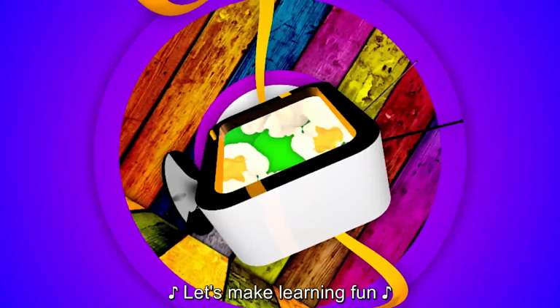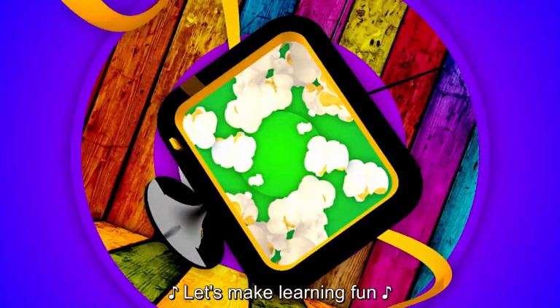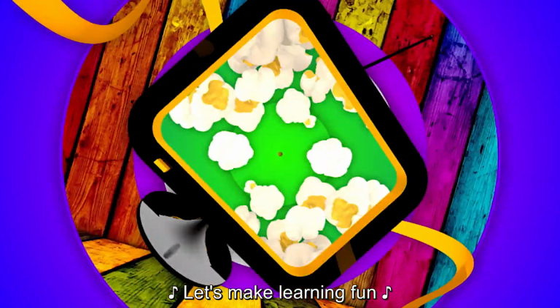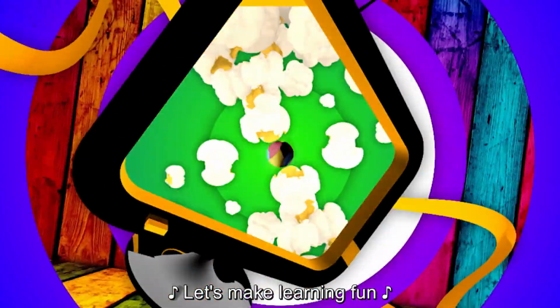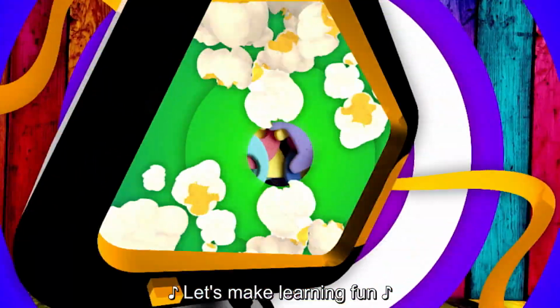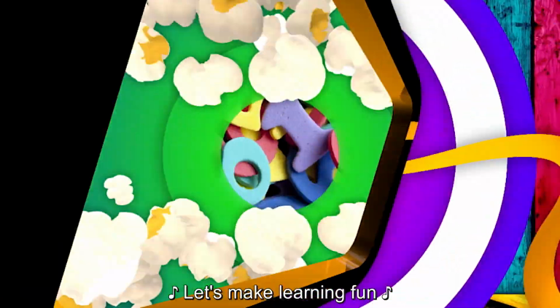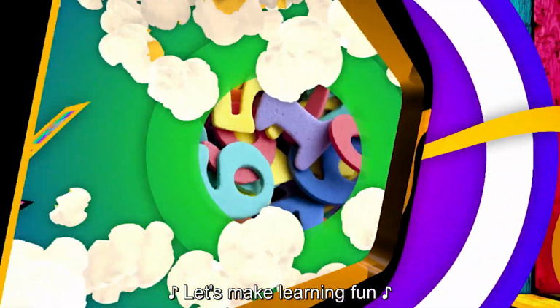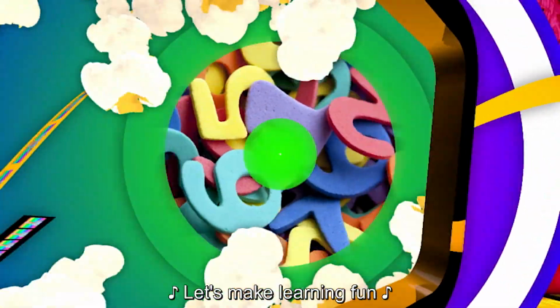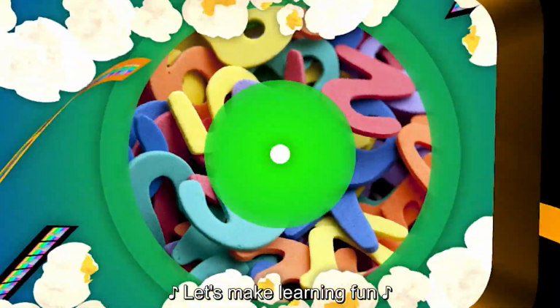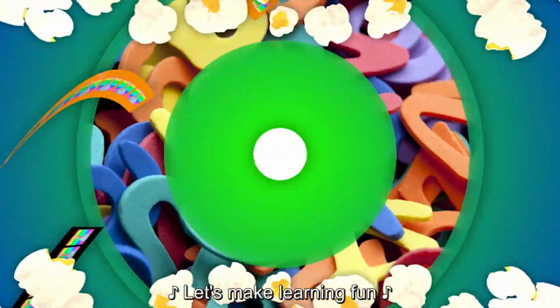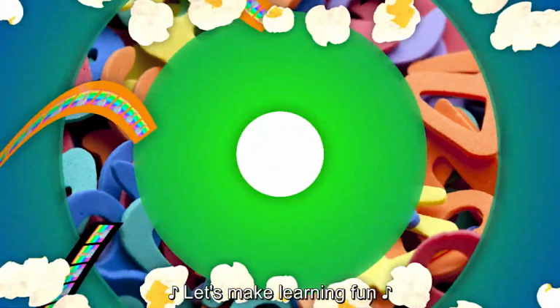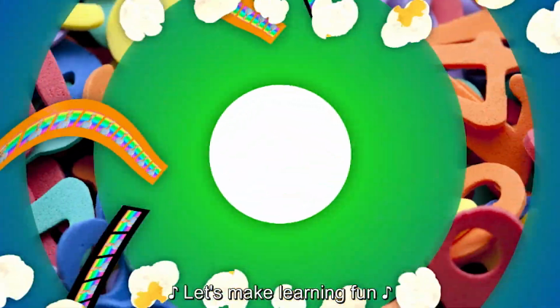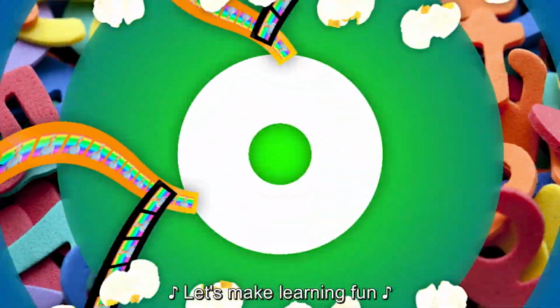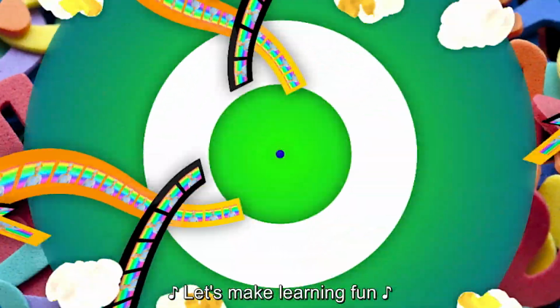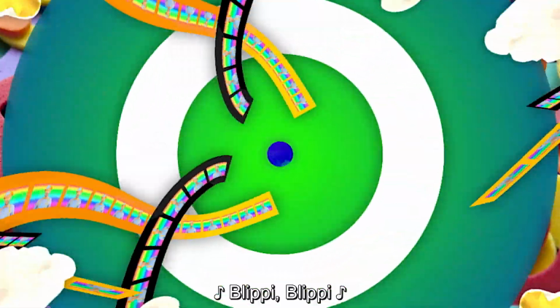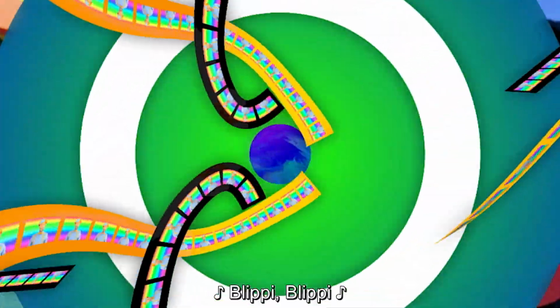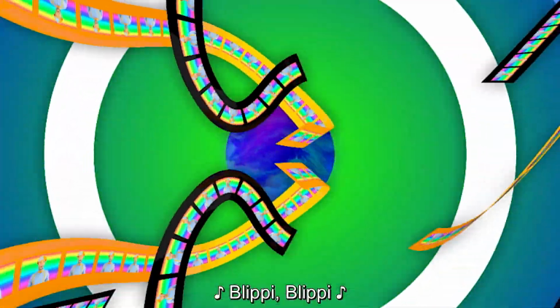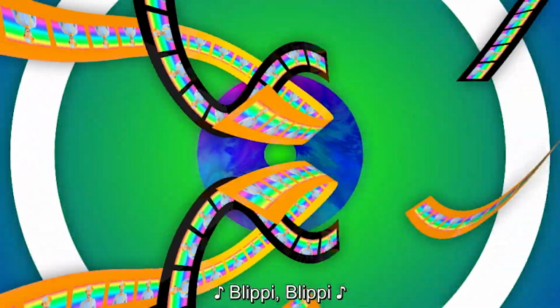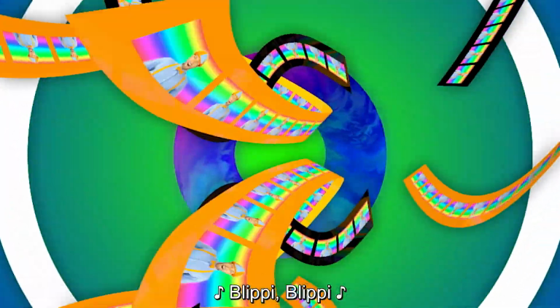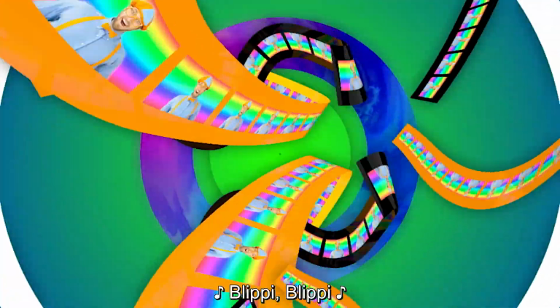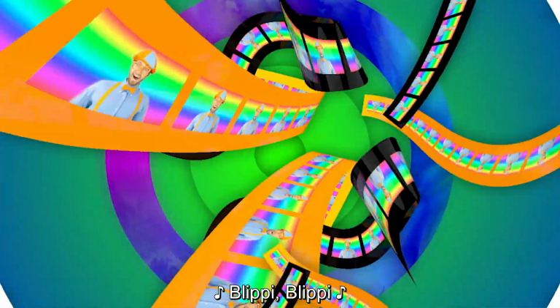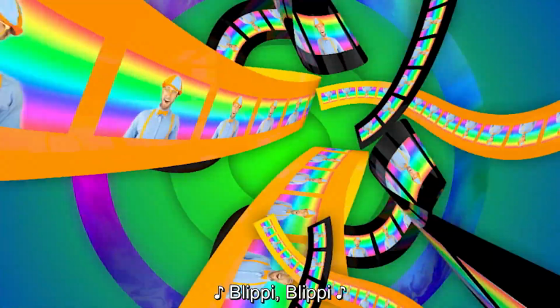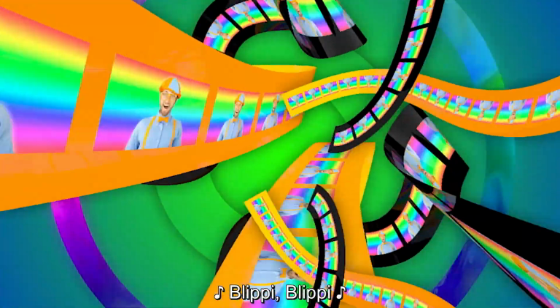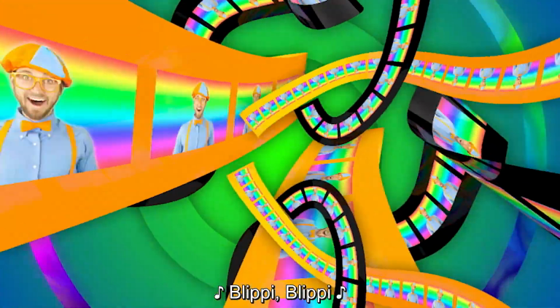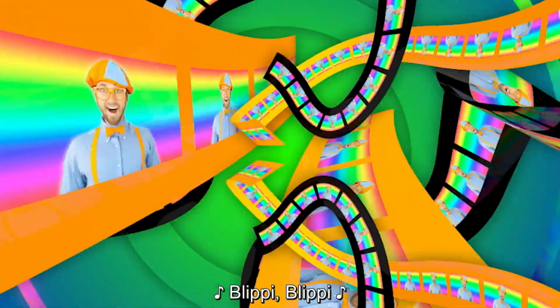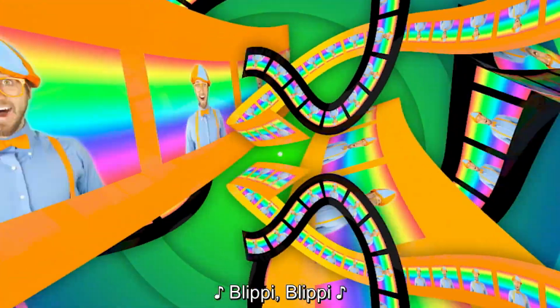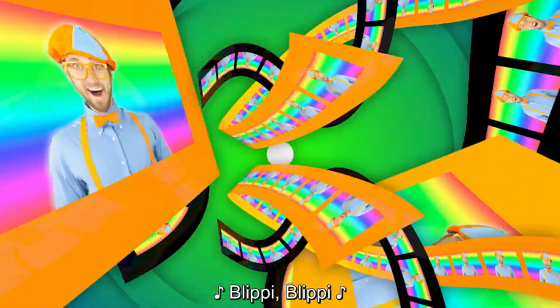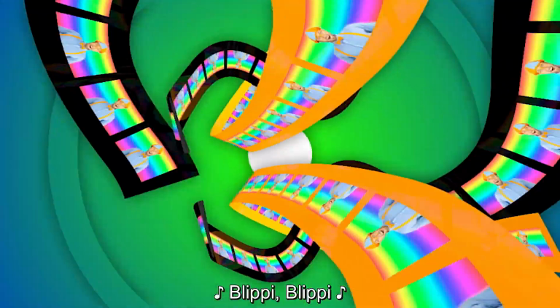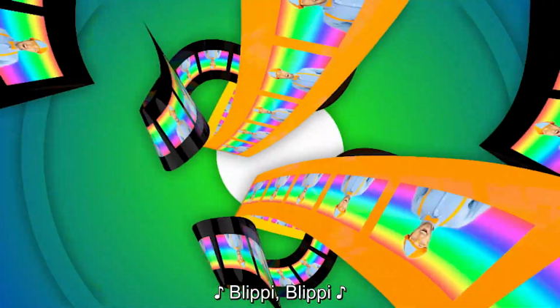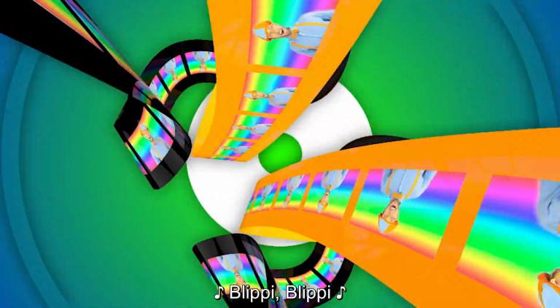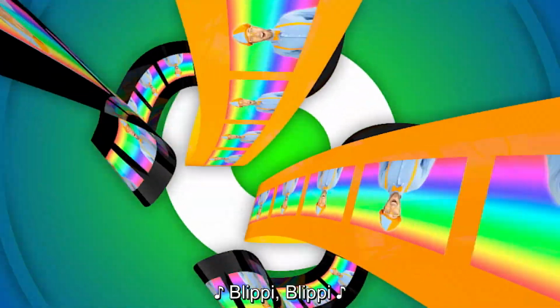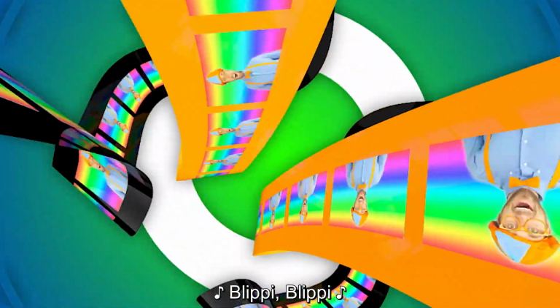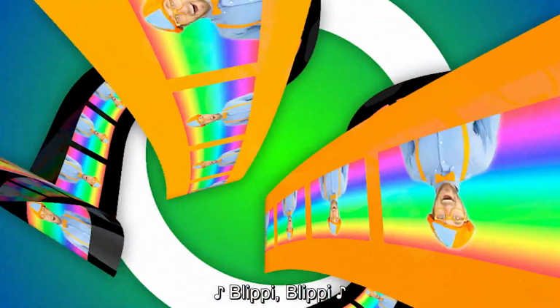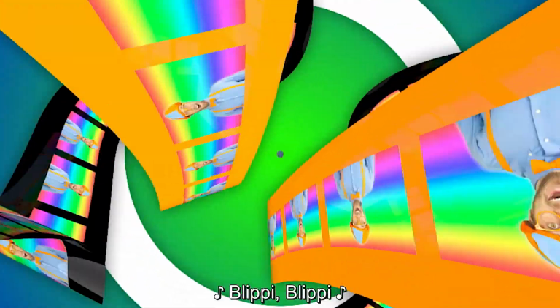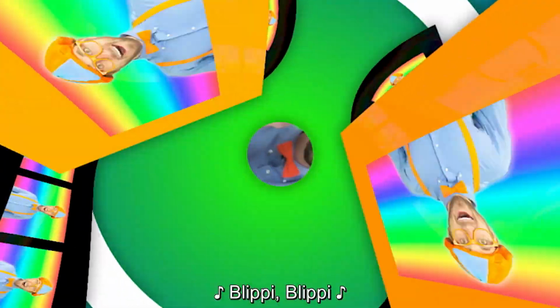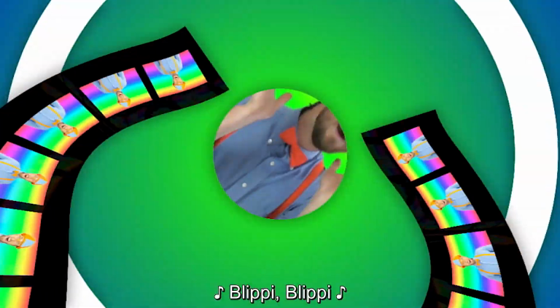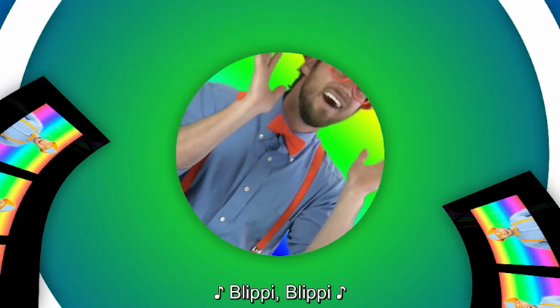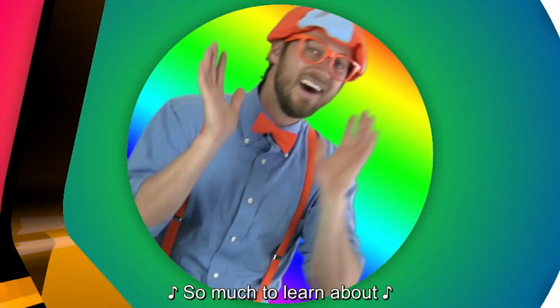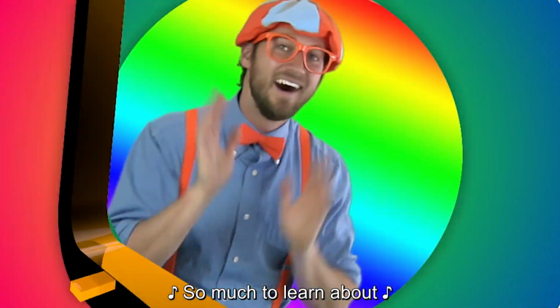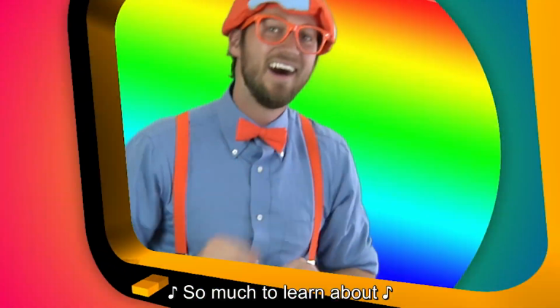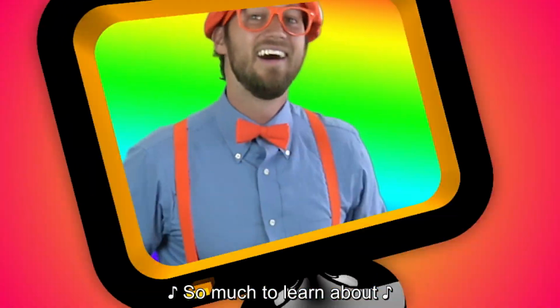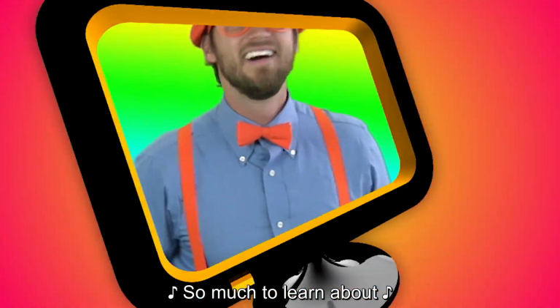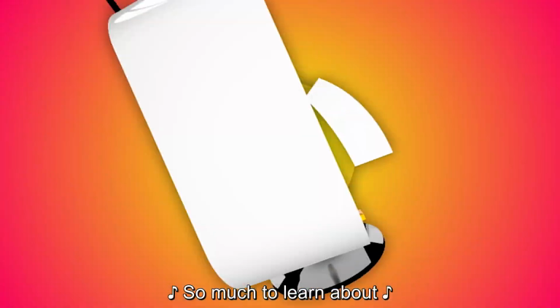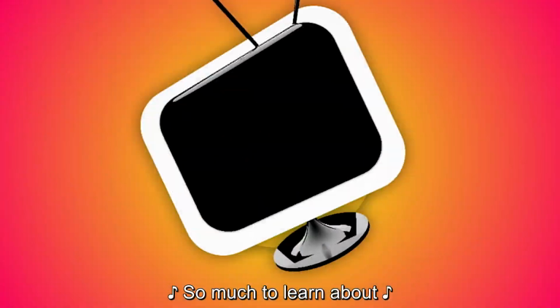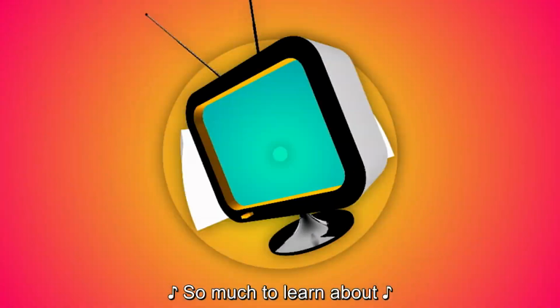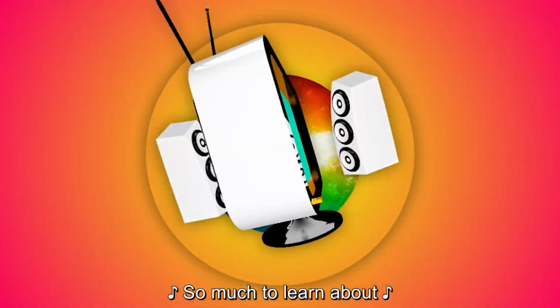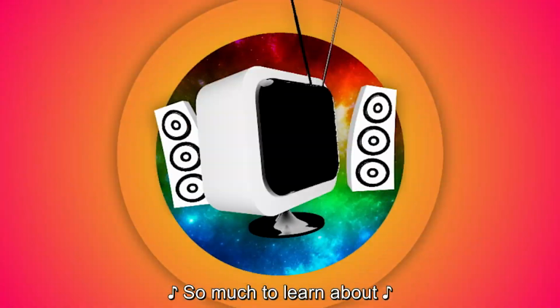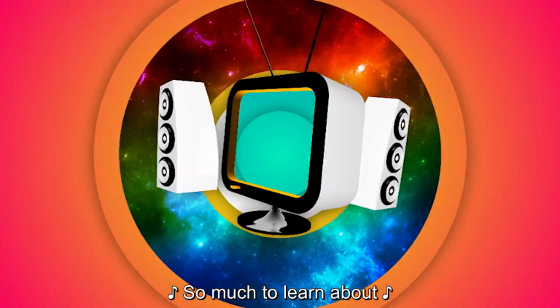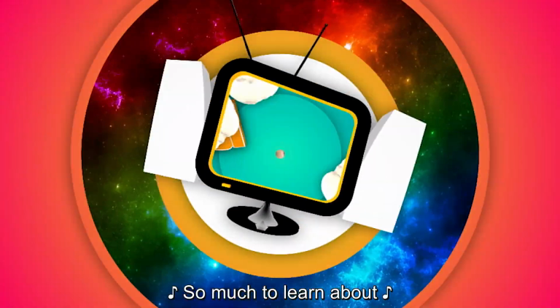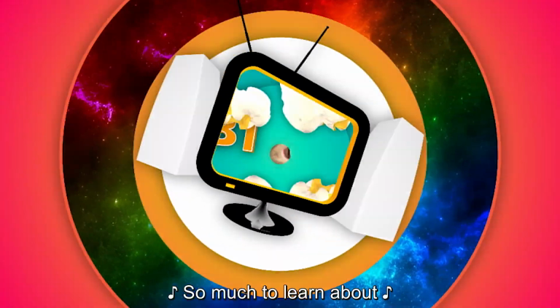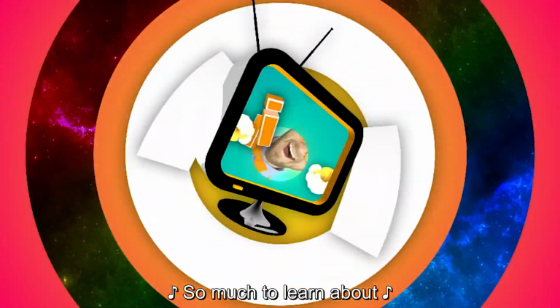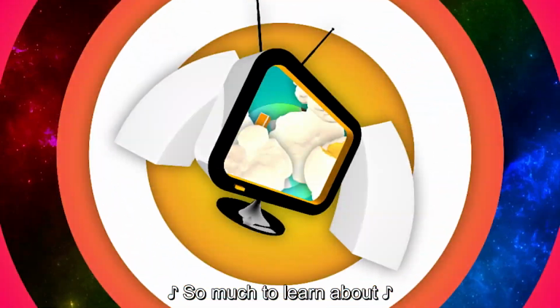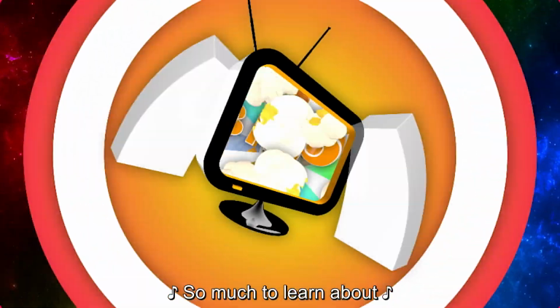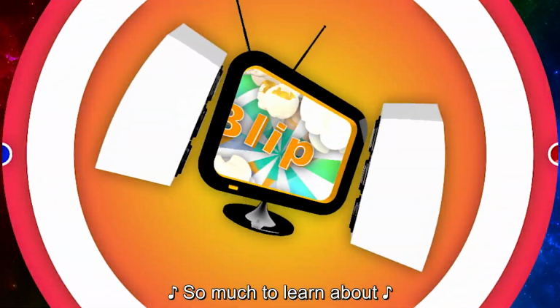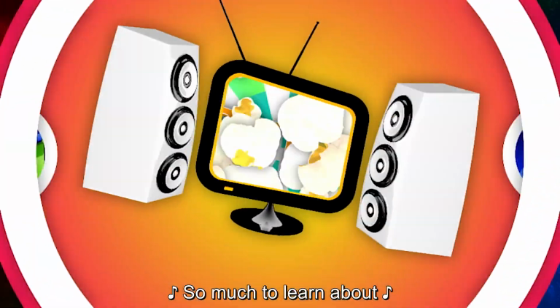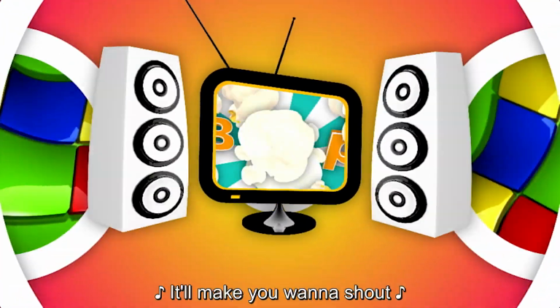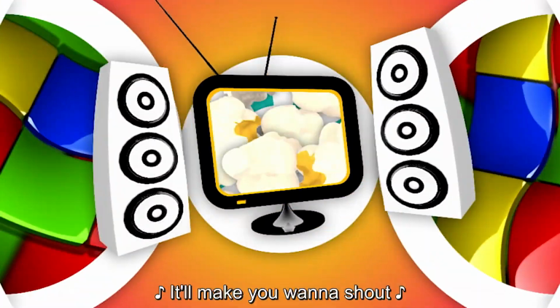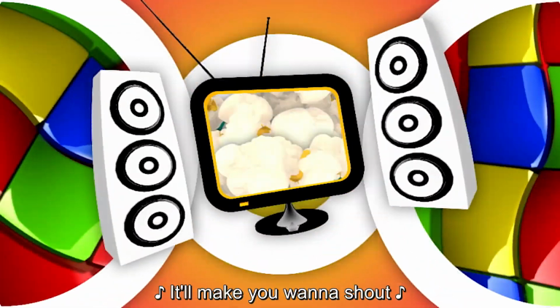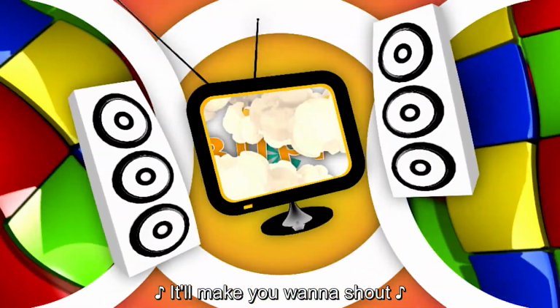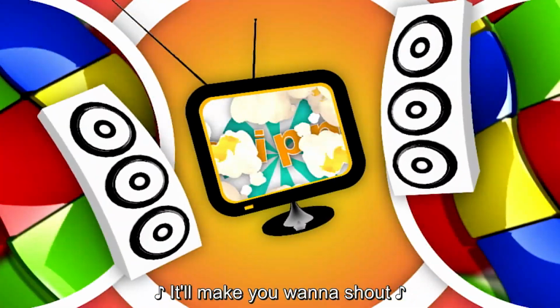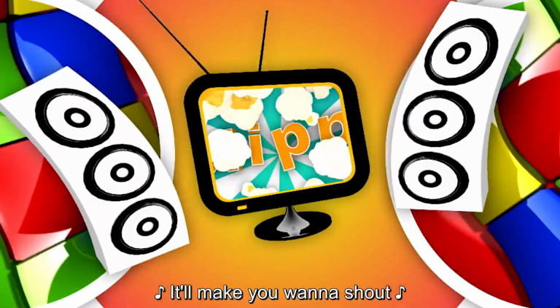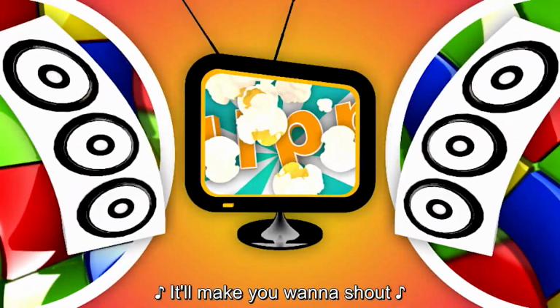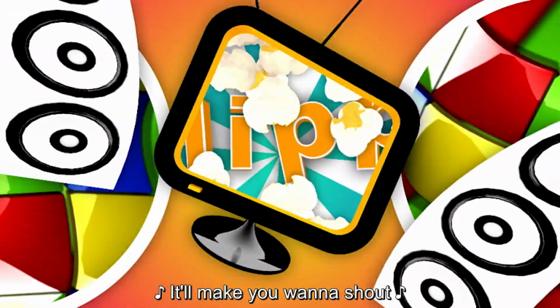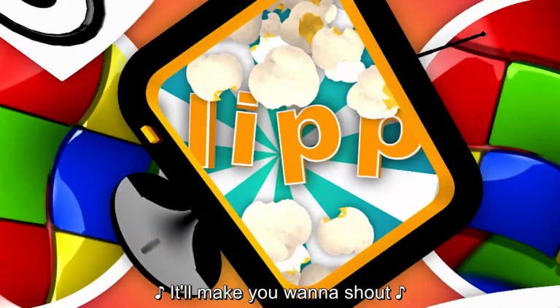Let's make learning fun! So much to learn about, it'll make you wanna shout — Blippi!